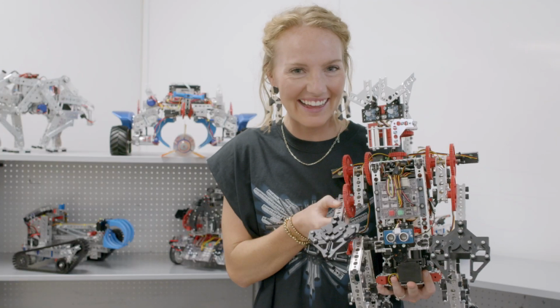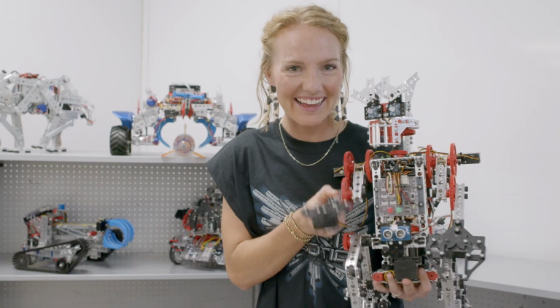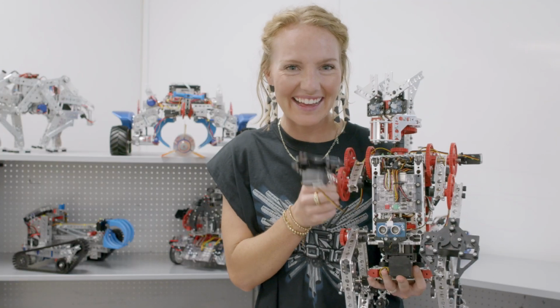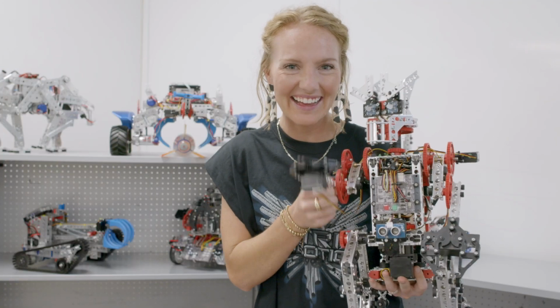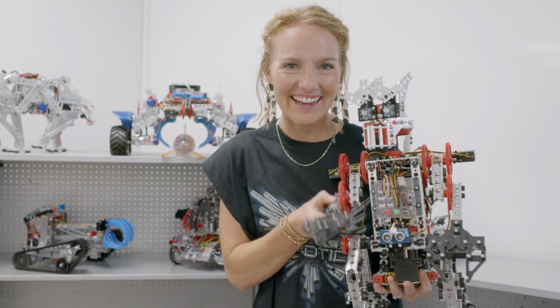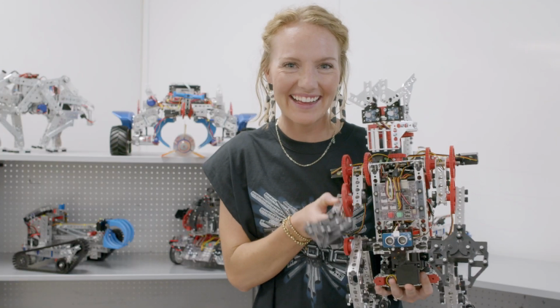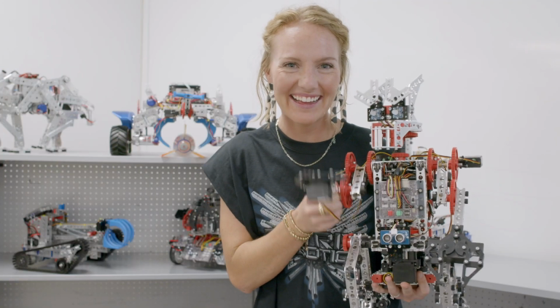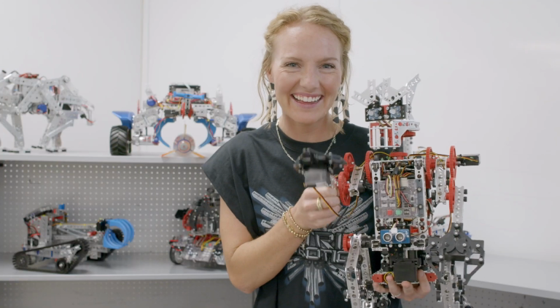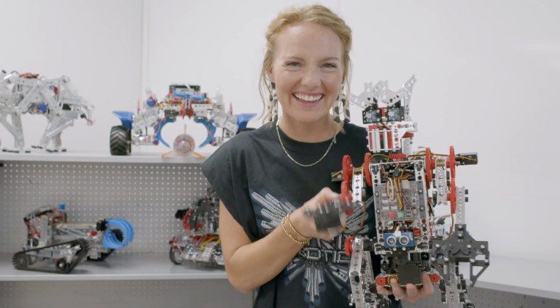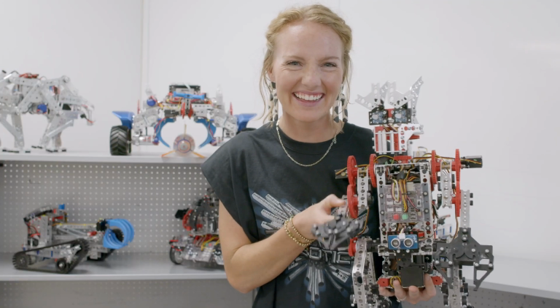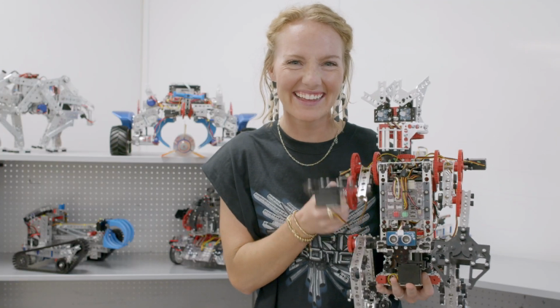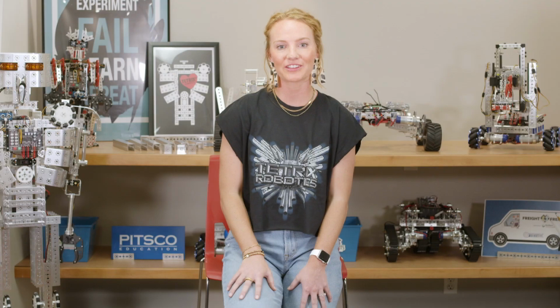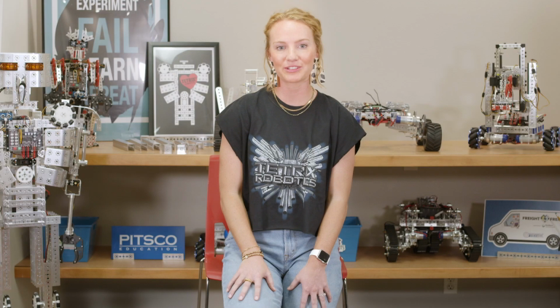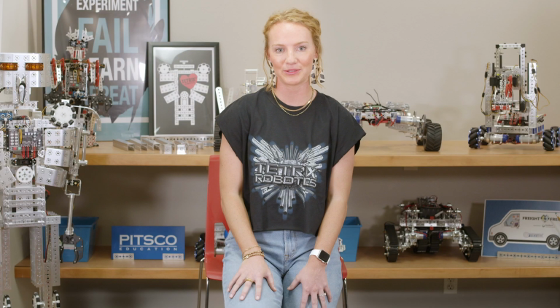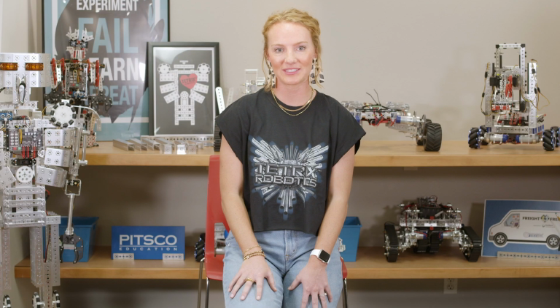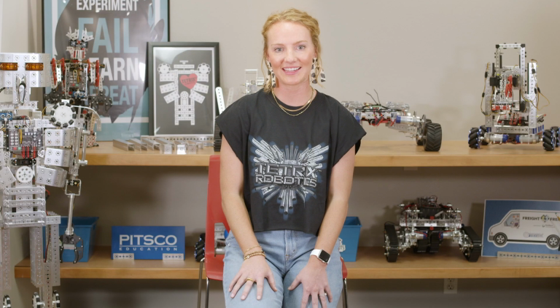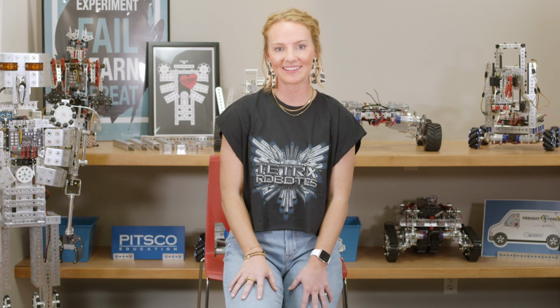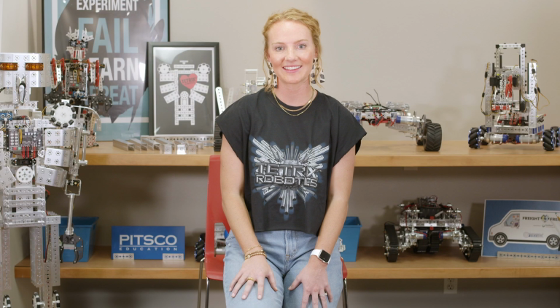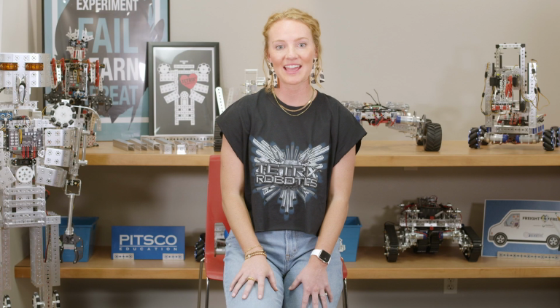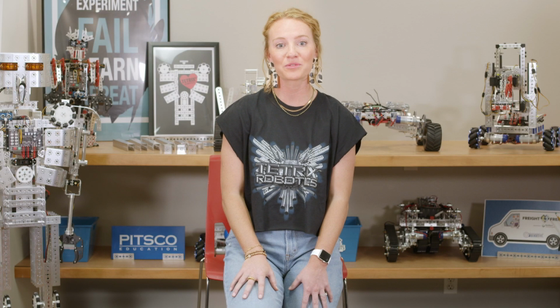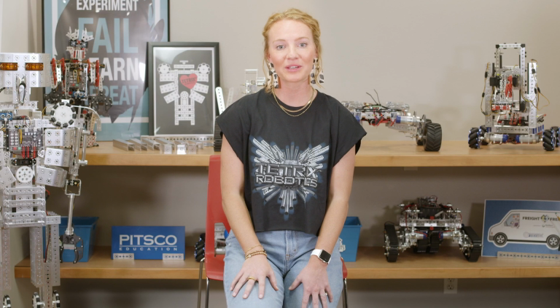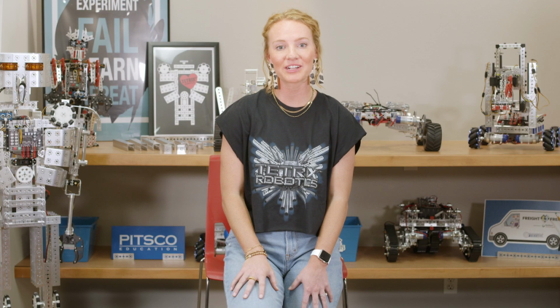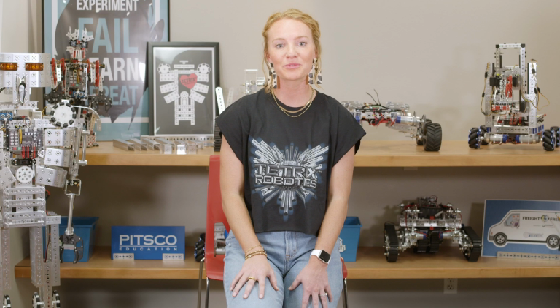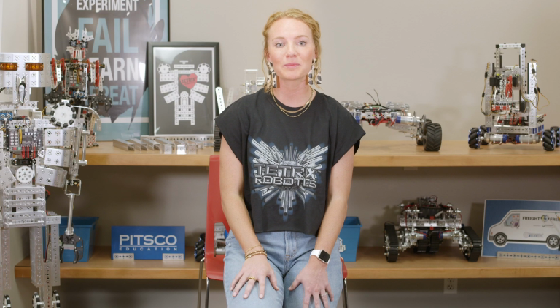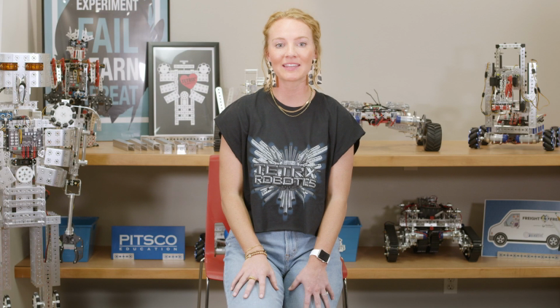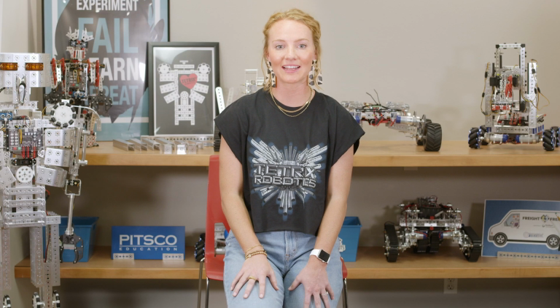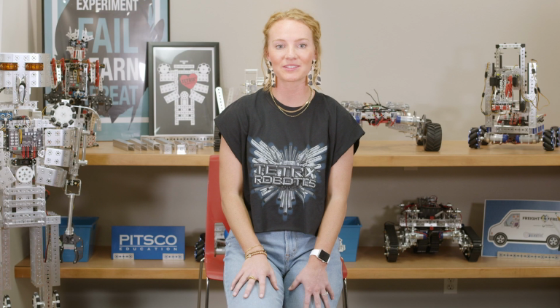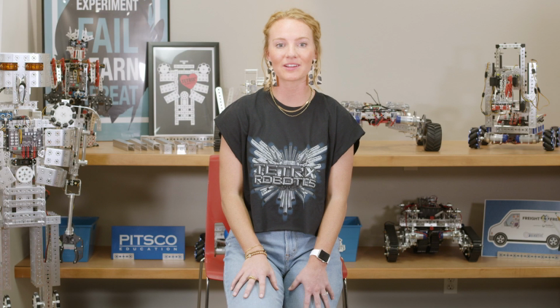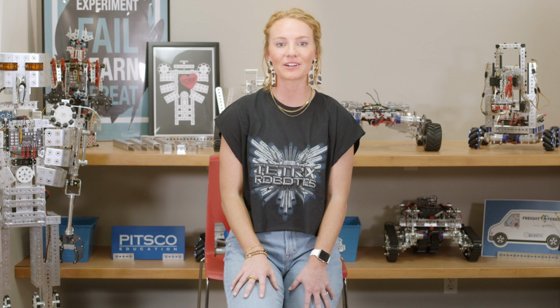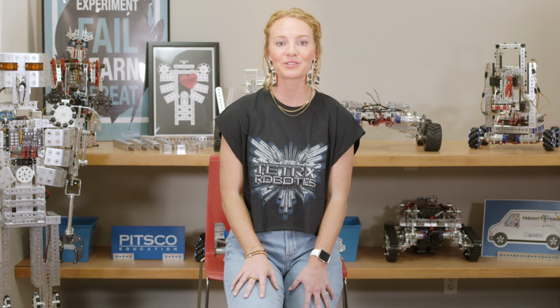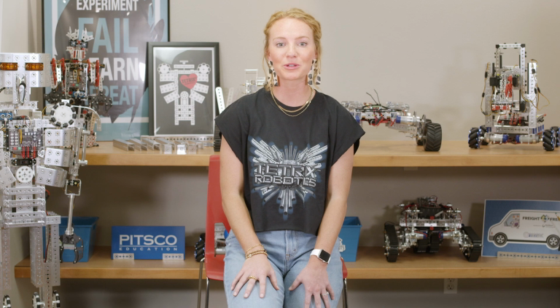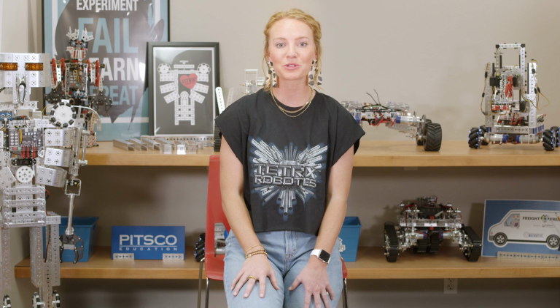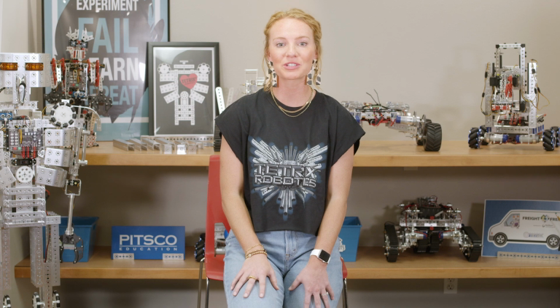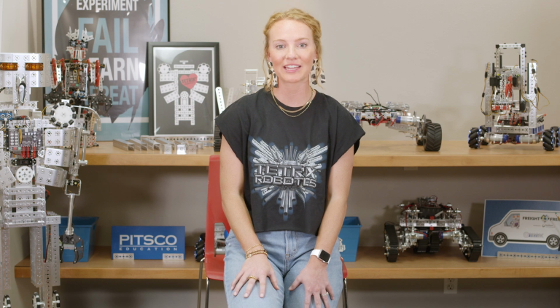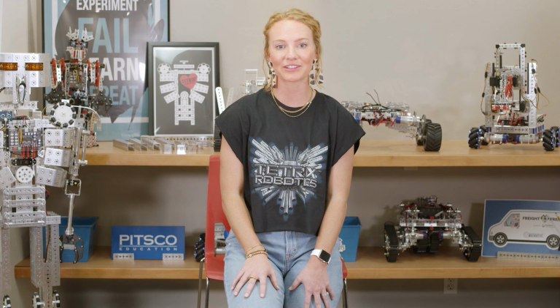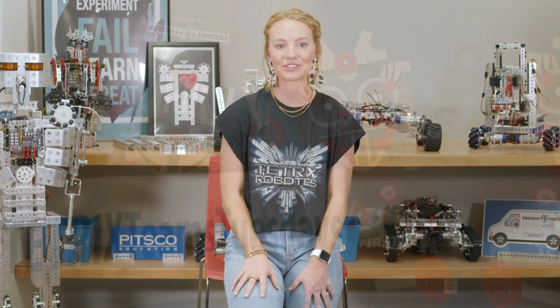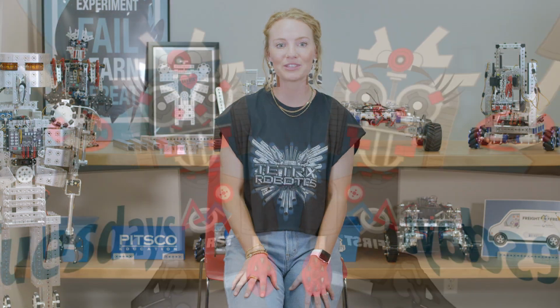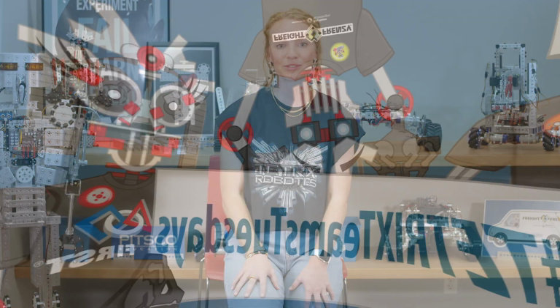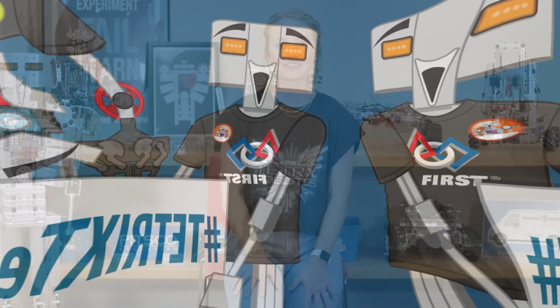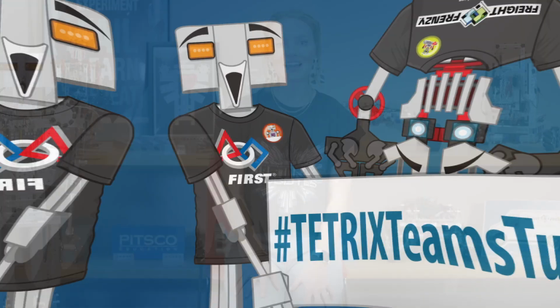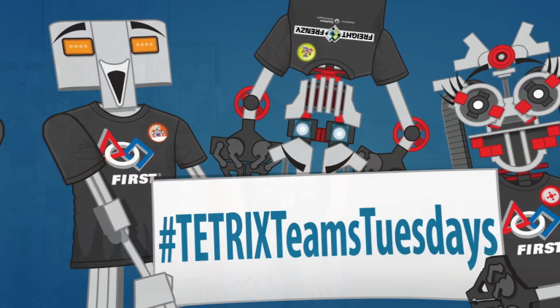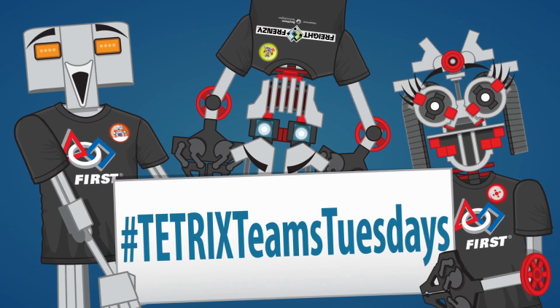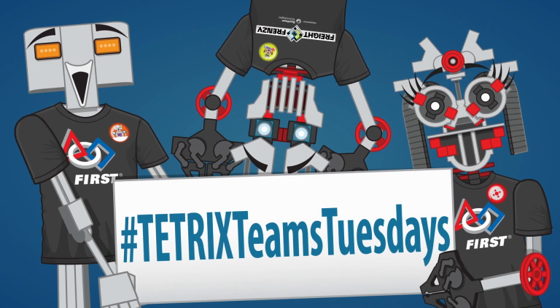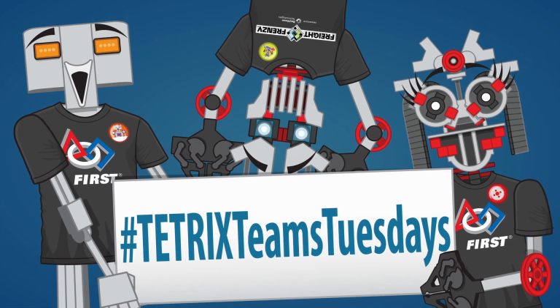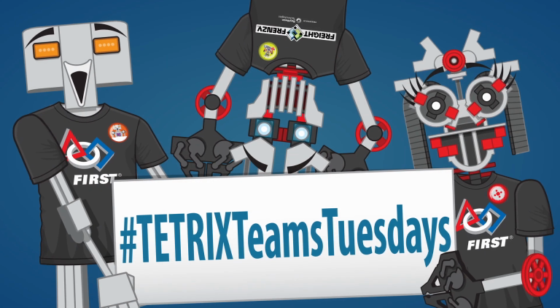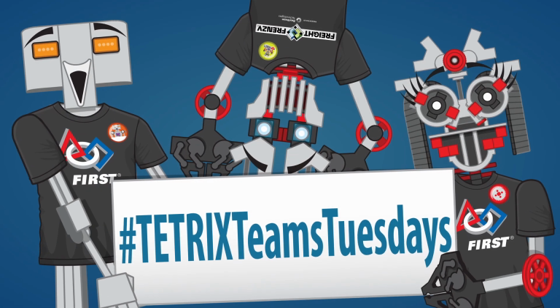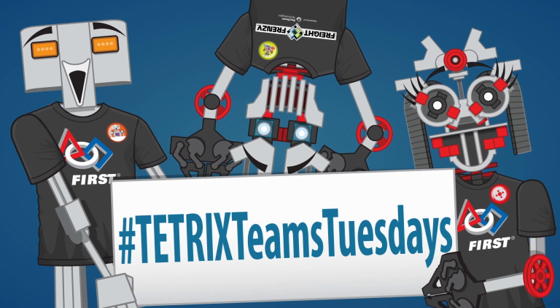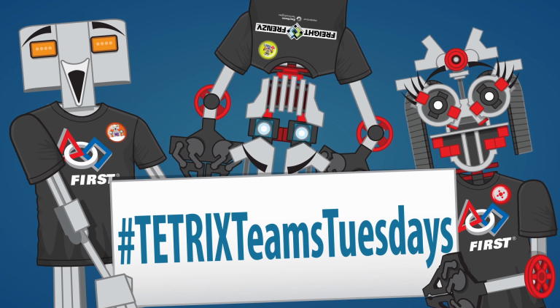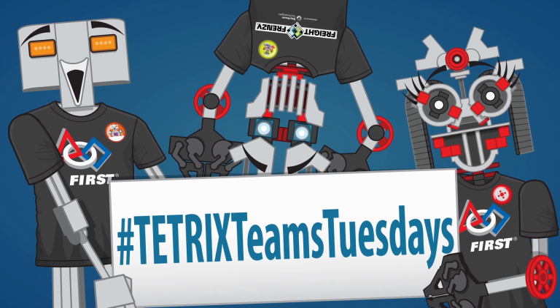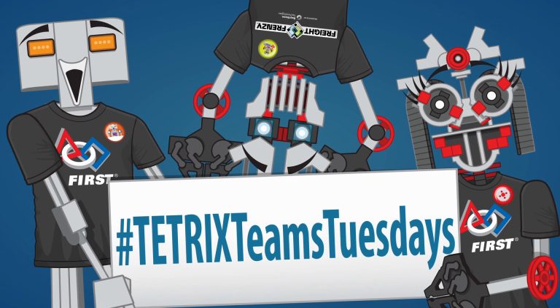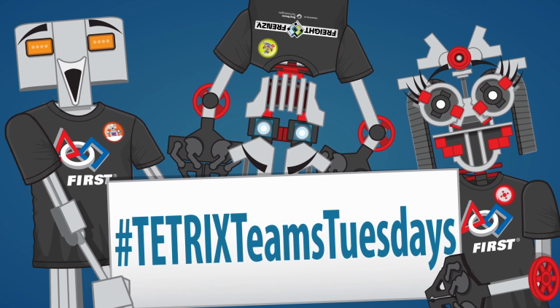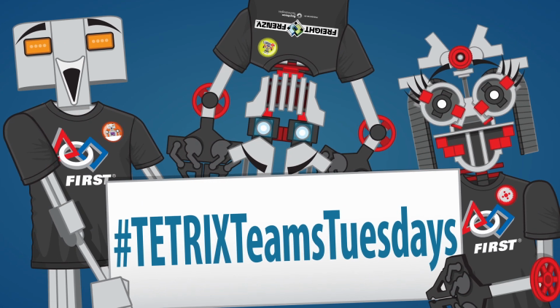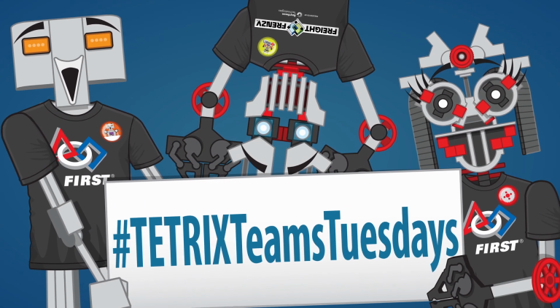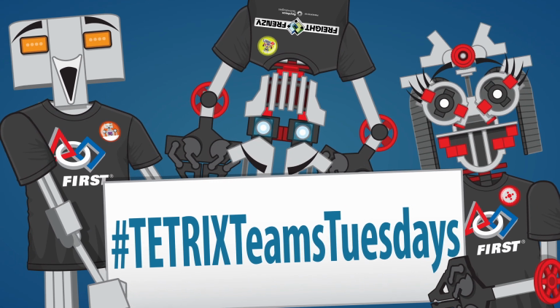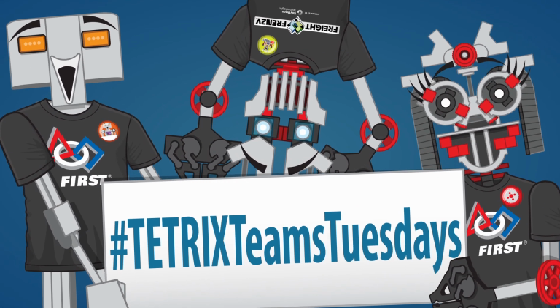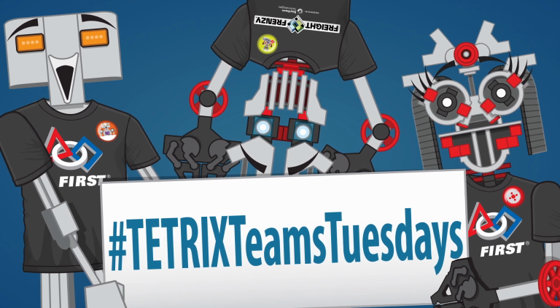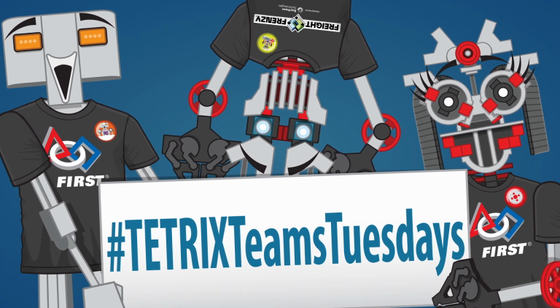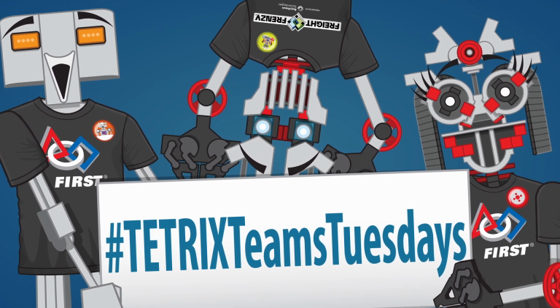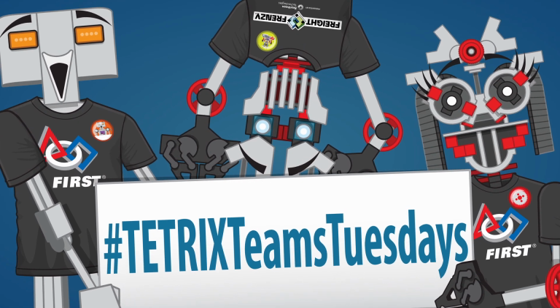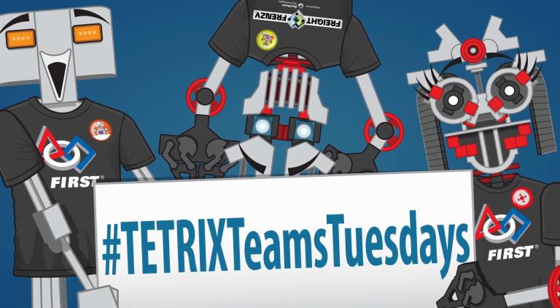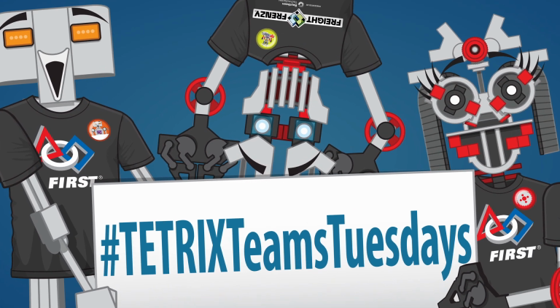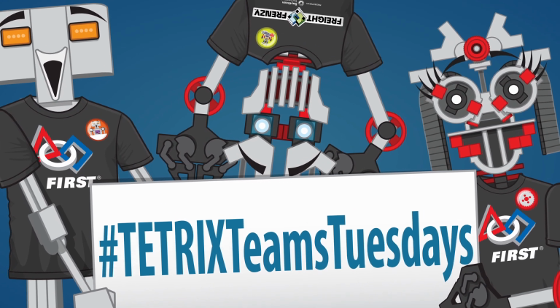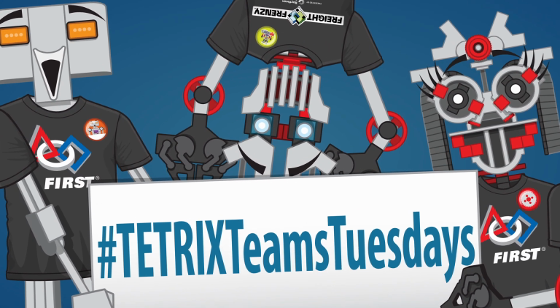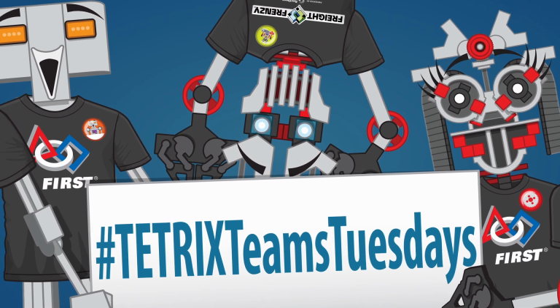Drawings will be held every other Tuesday, and winners will be announced on our social channels using the hashtag TetrixTeamsTuesdays.